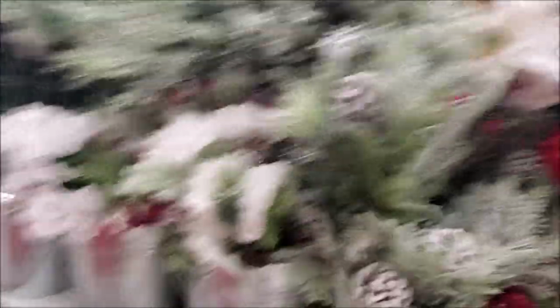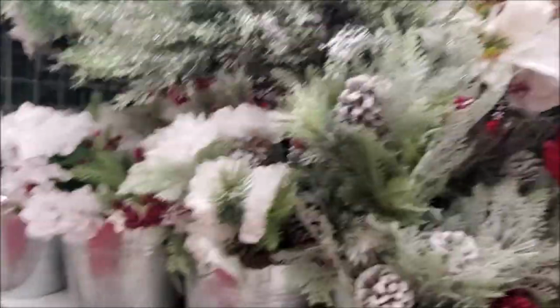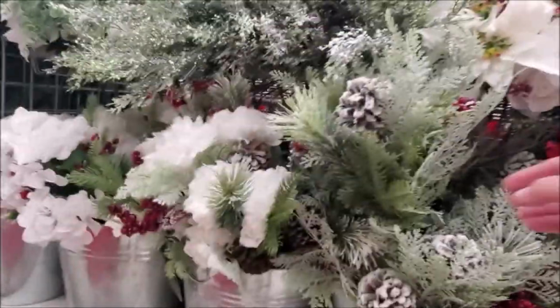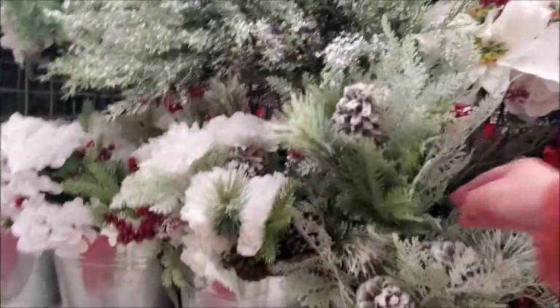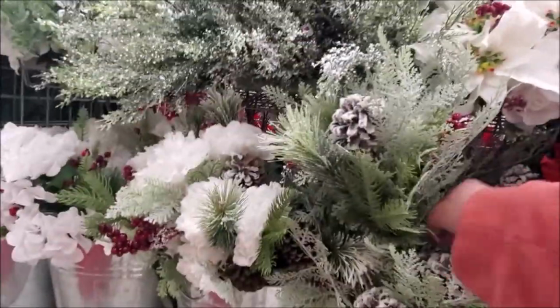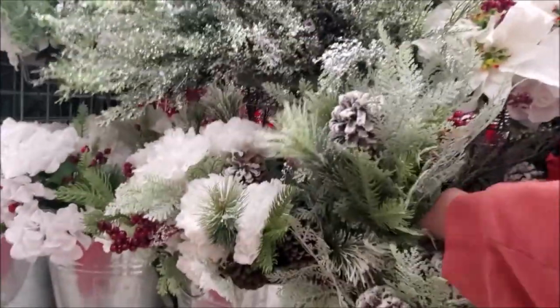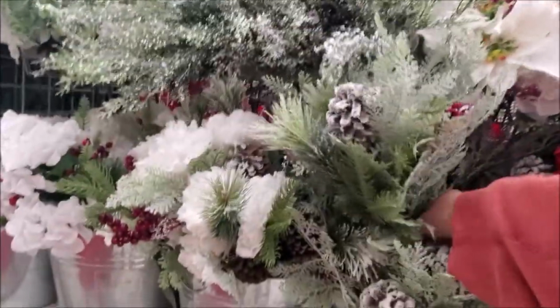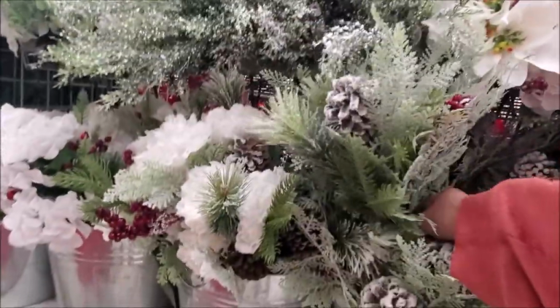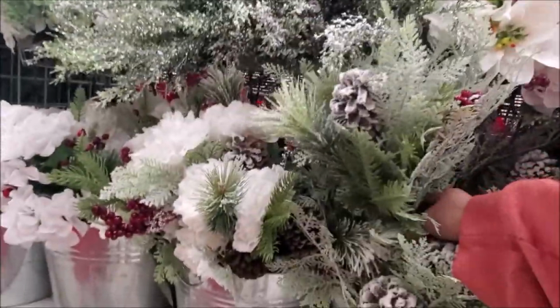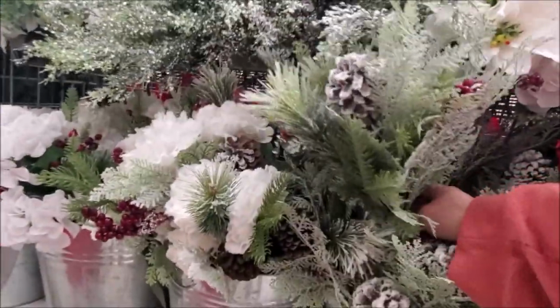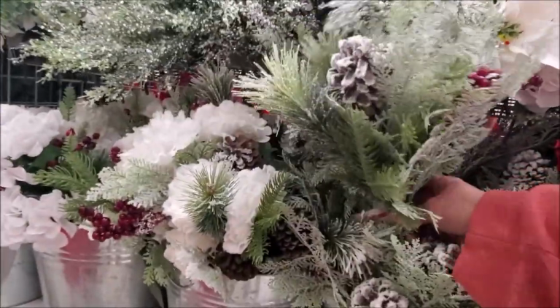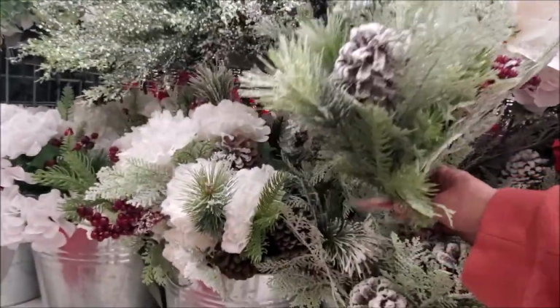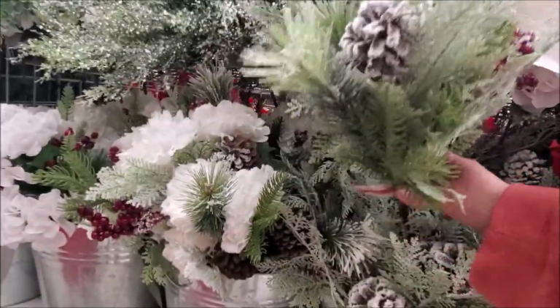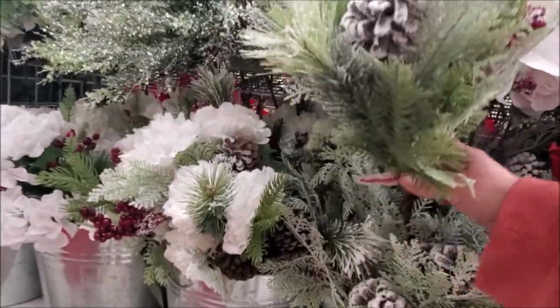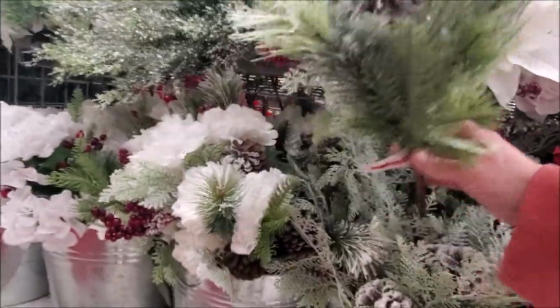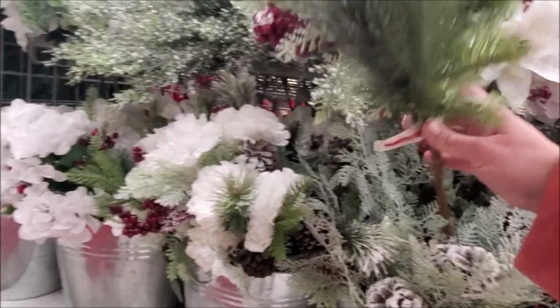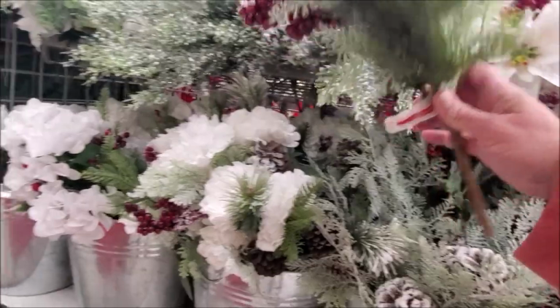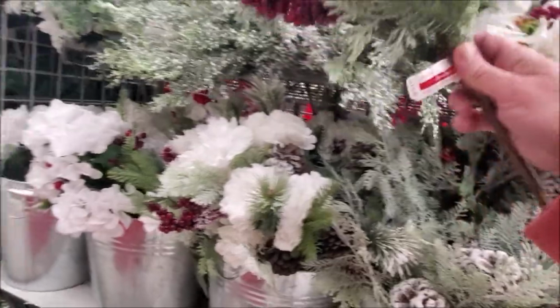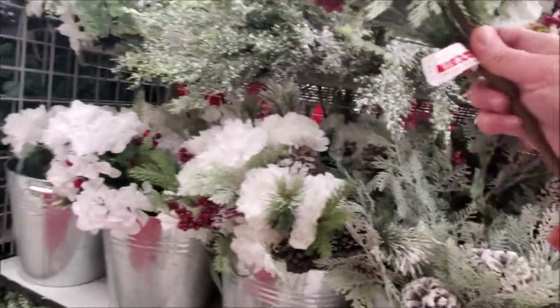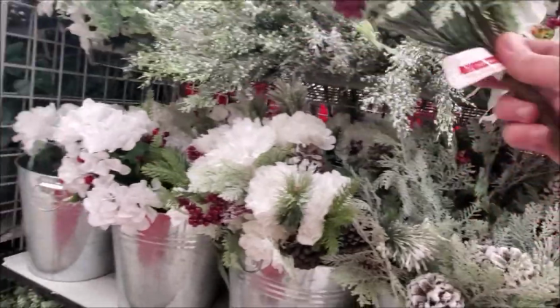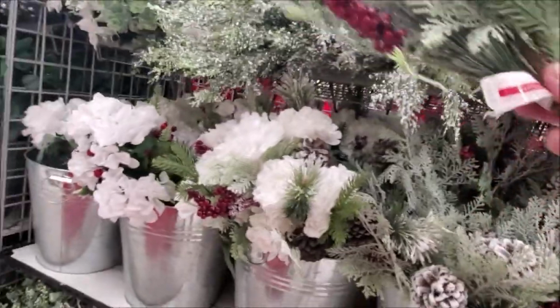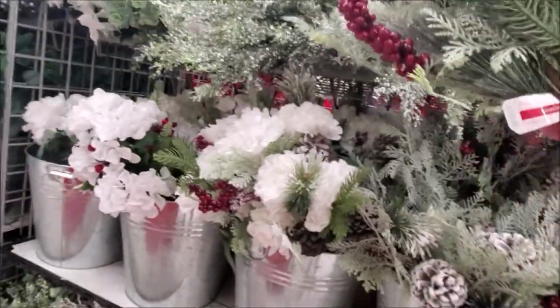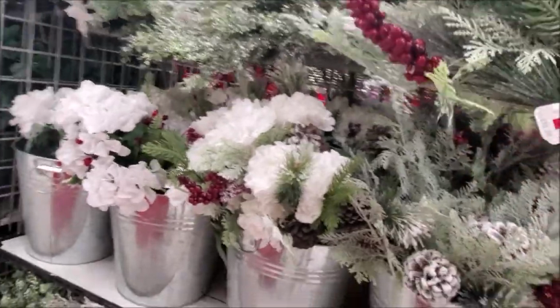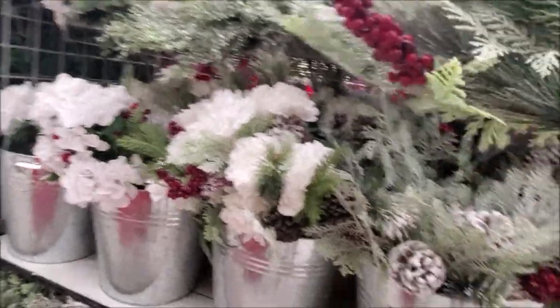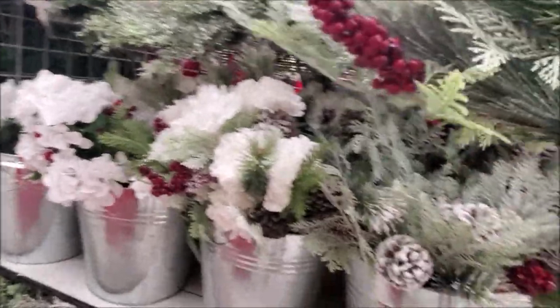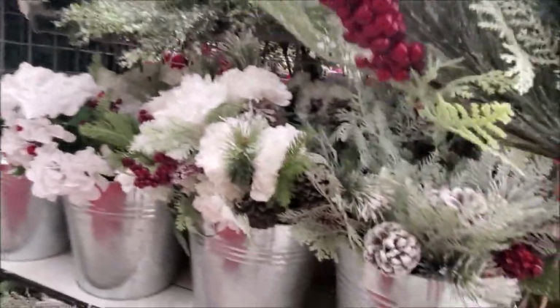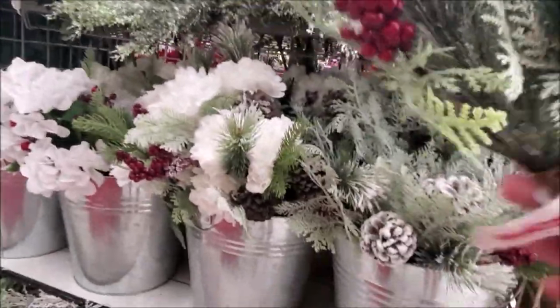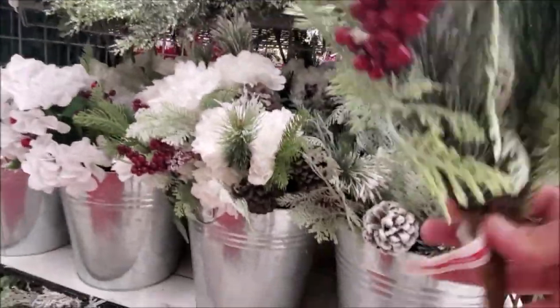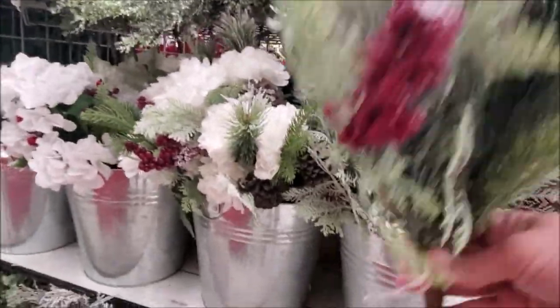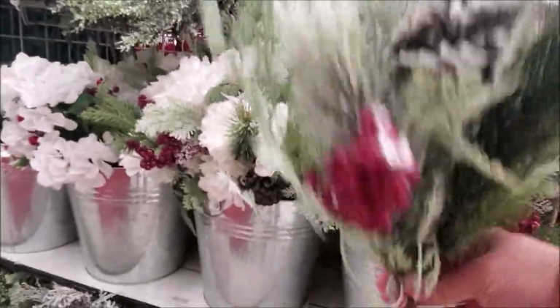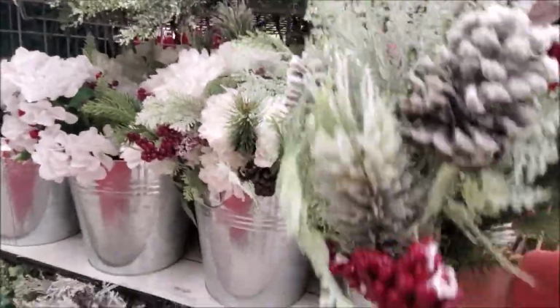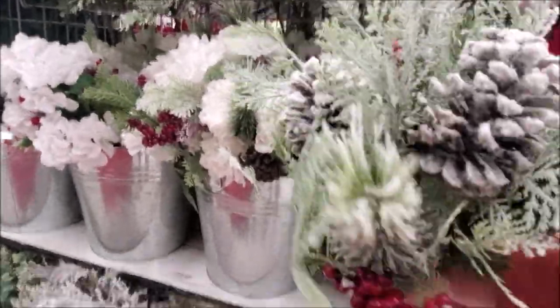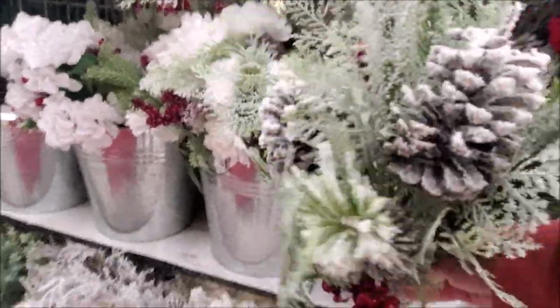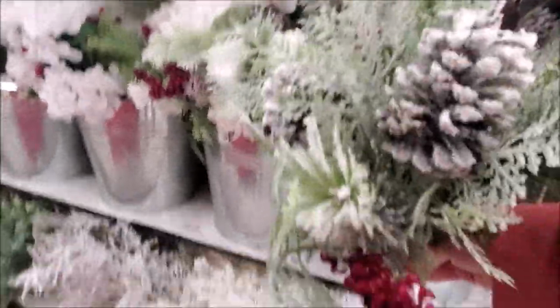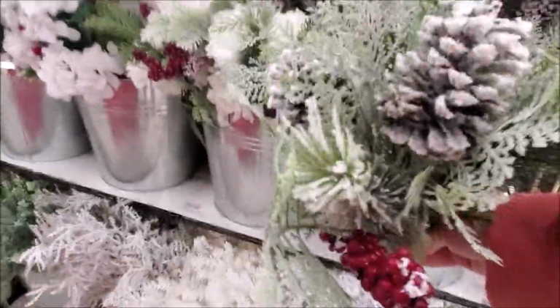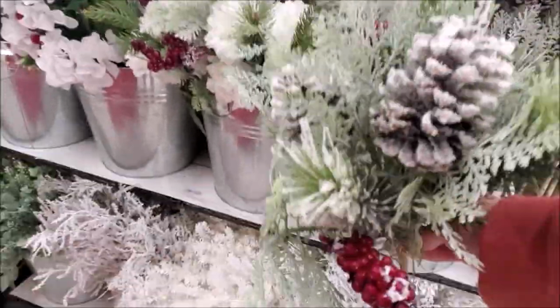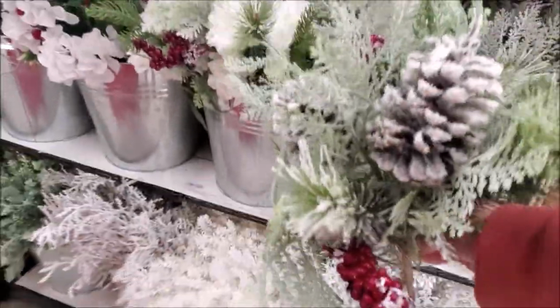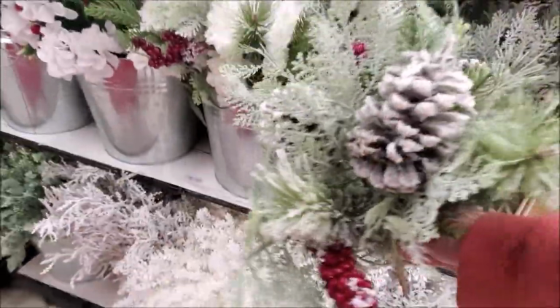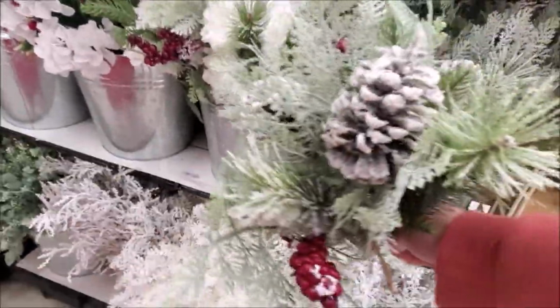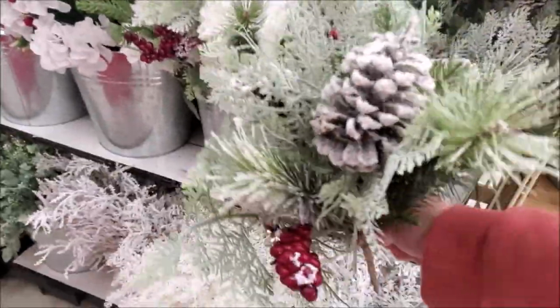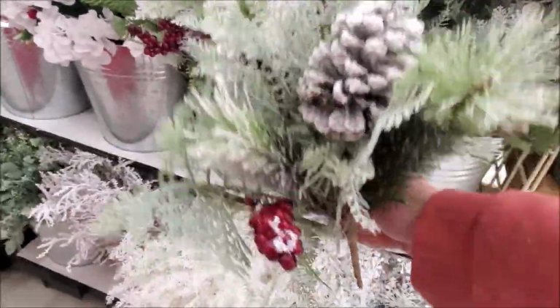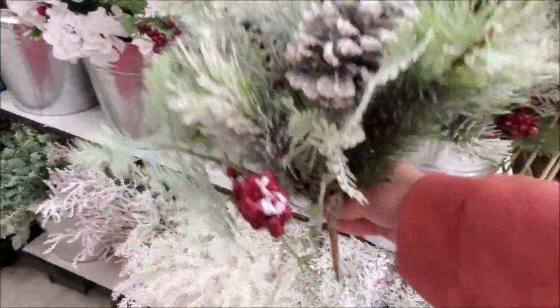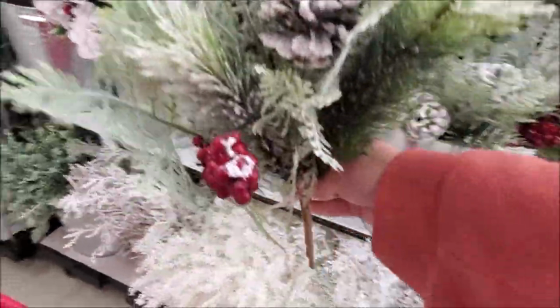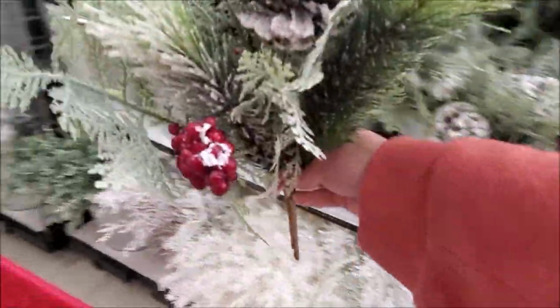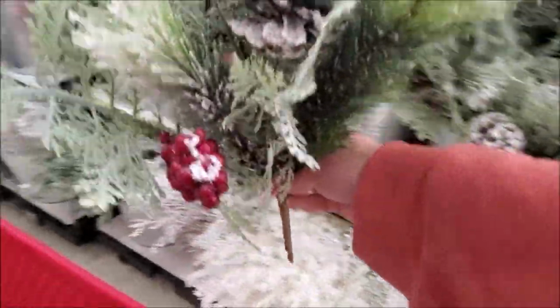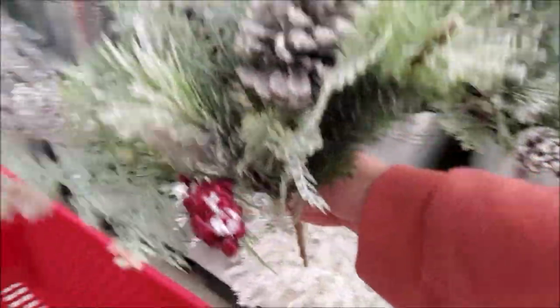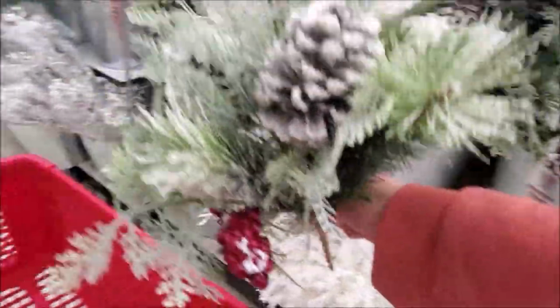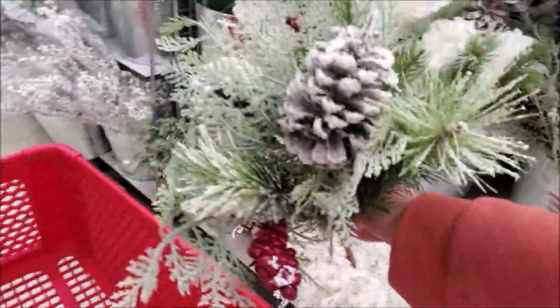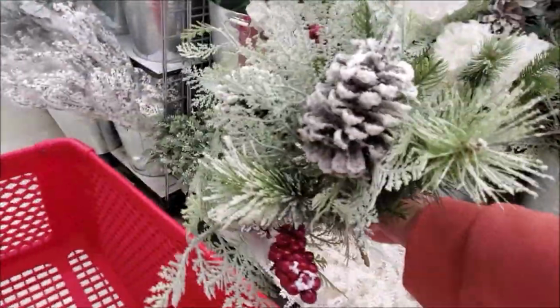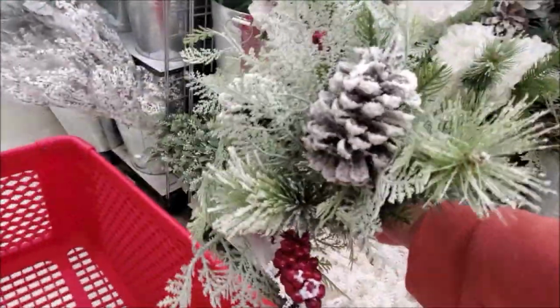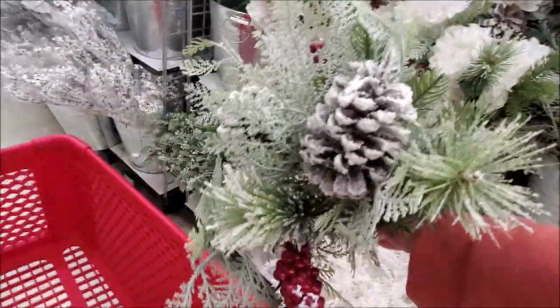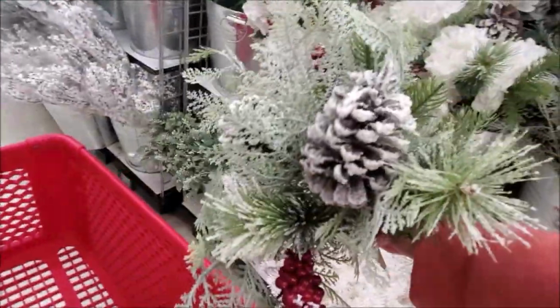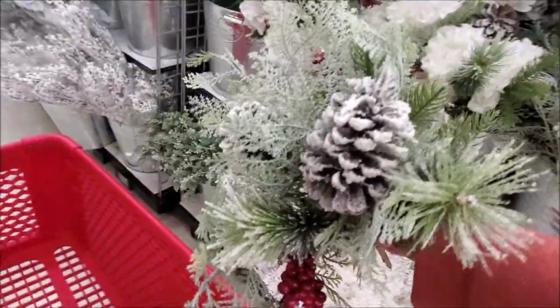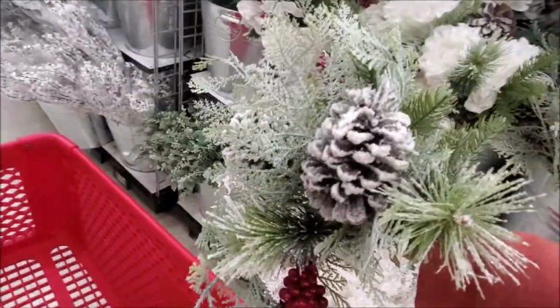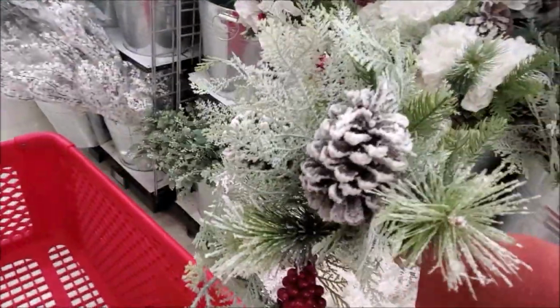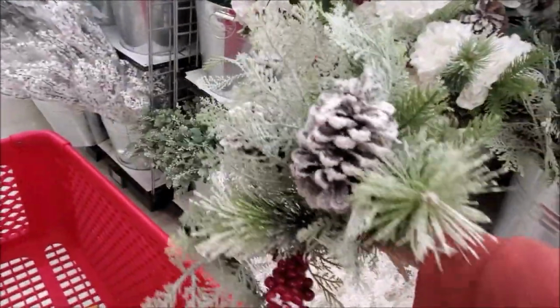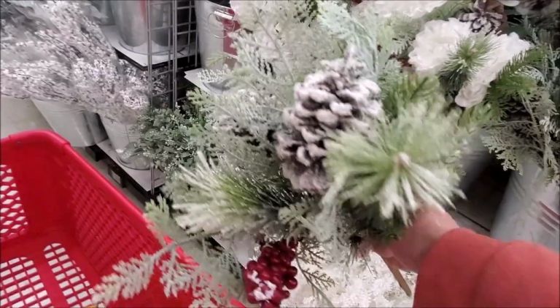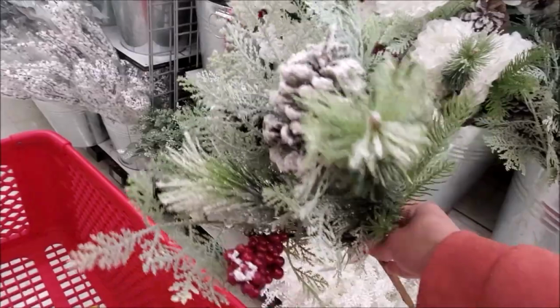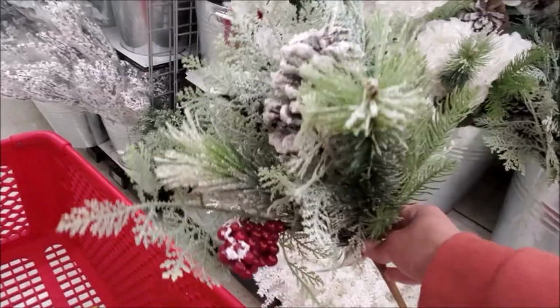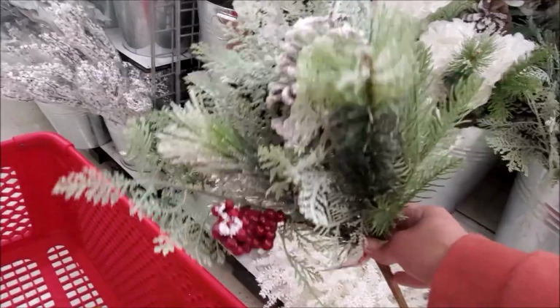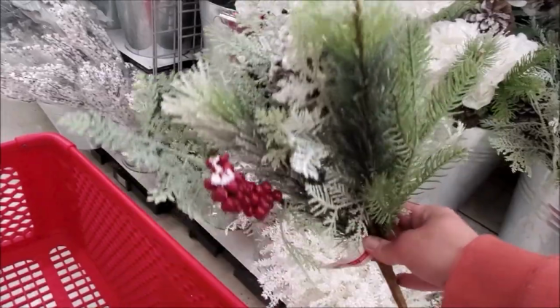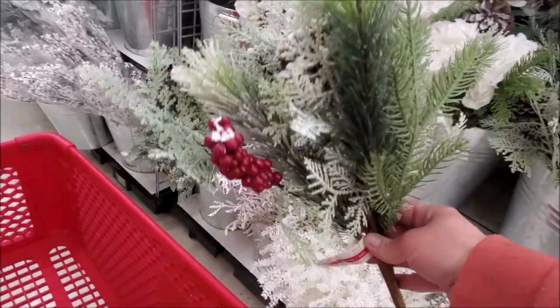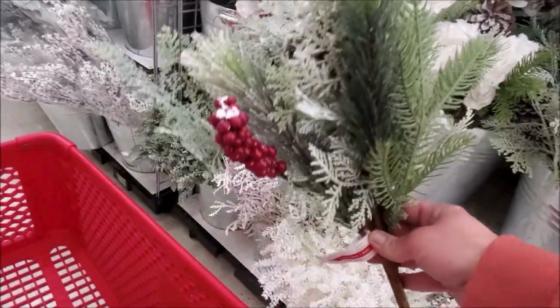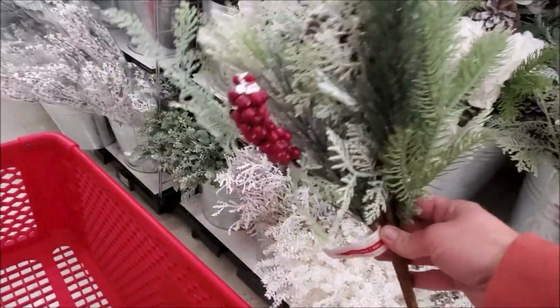I thought this little bouquet of greenery and Christmas delightfulness was so beautiful.